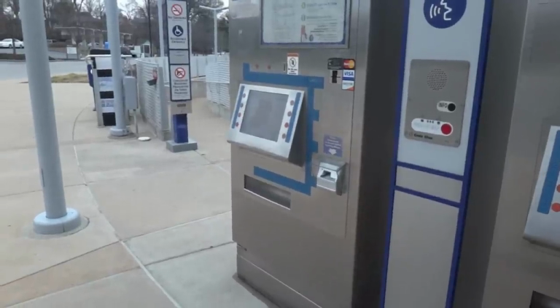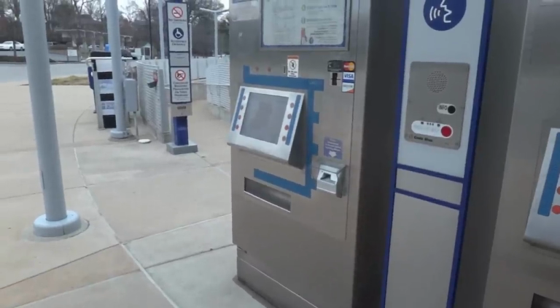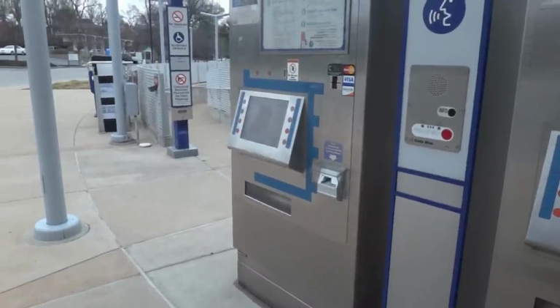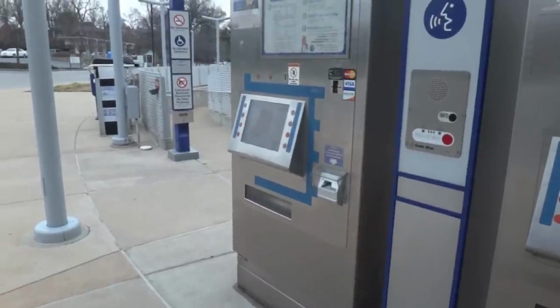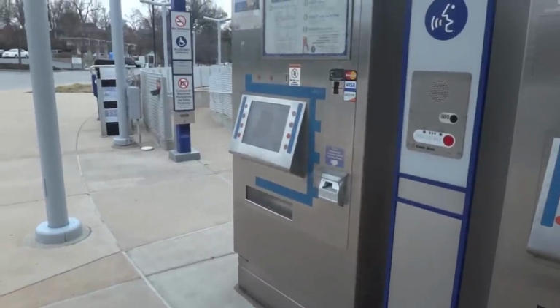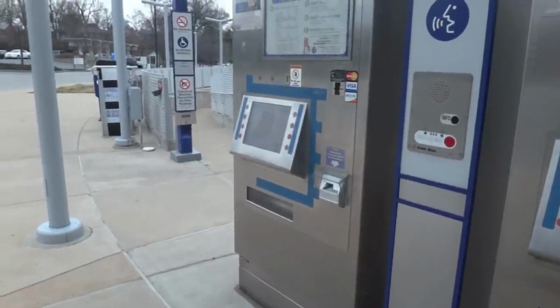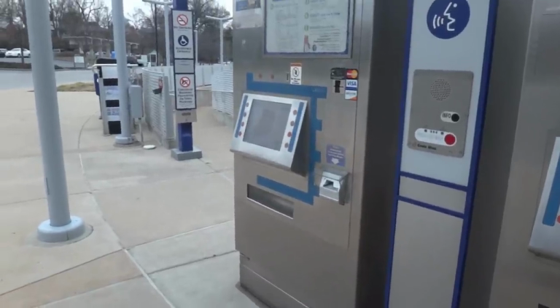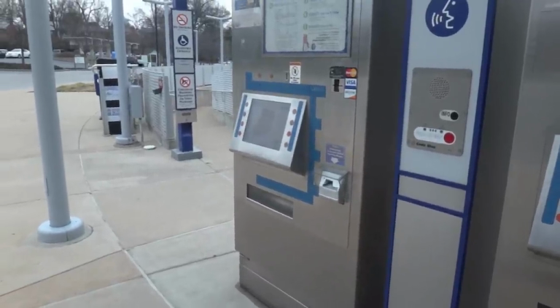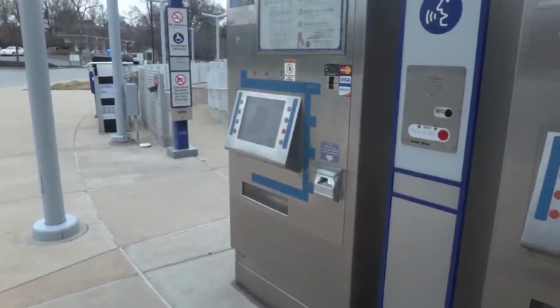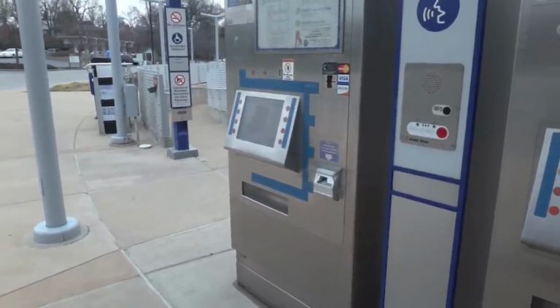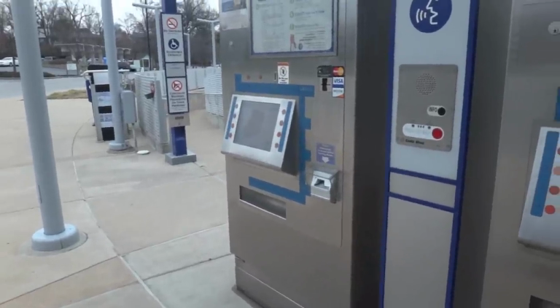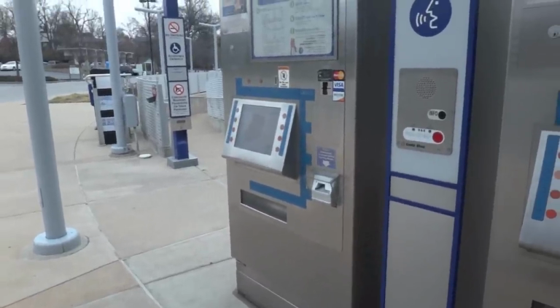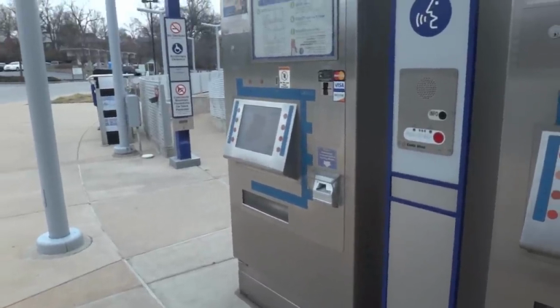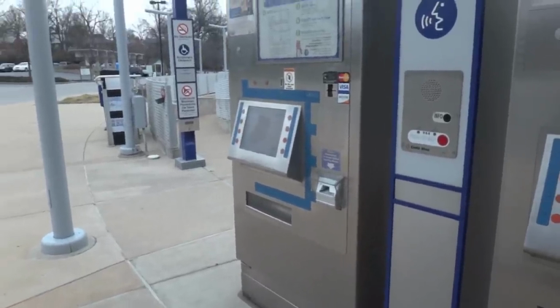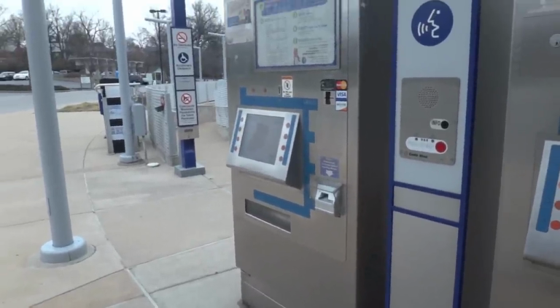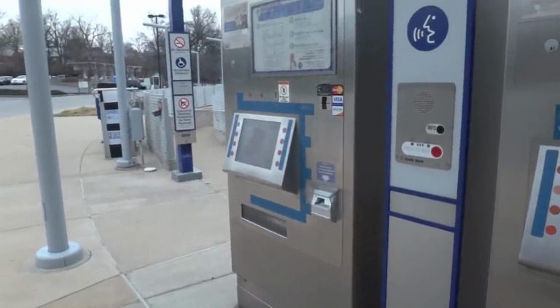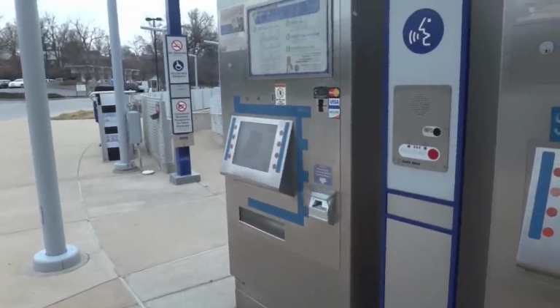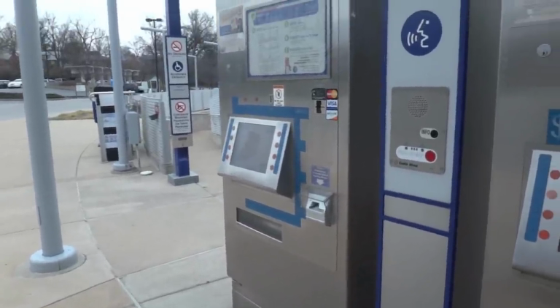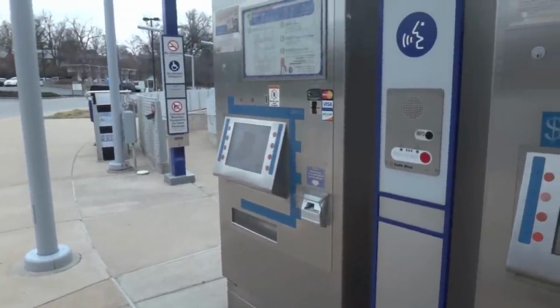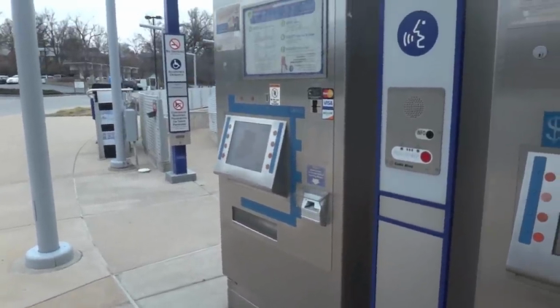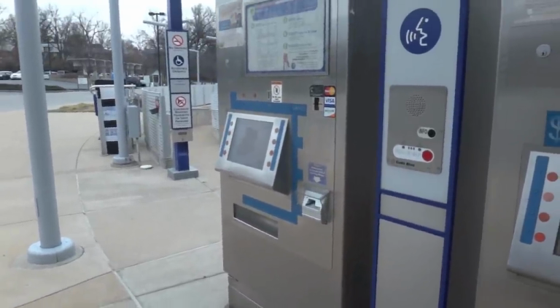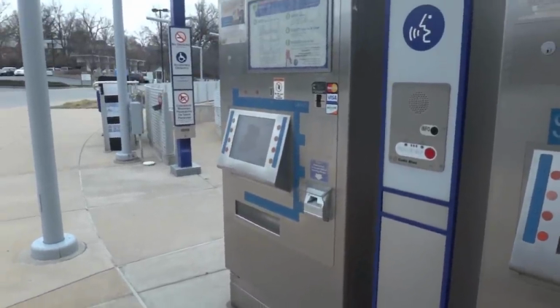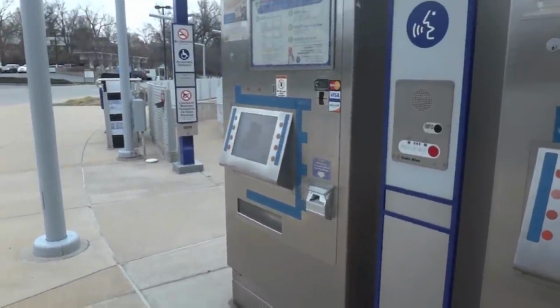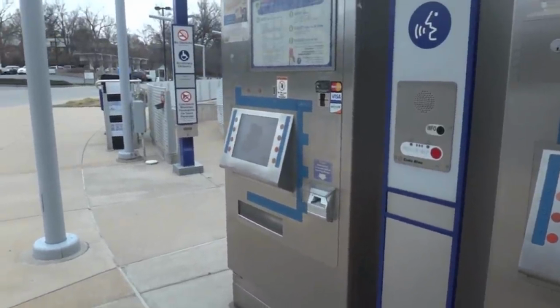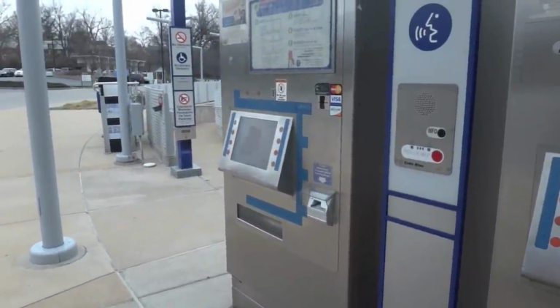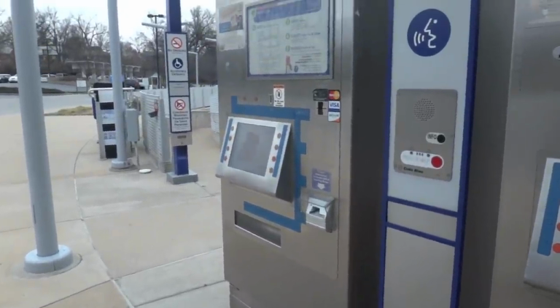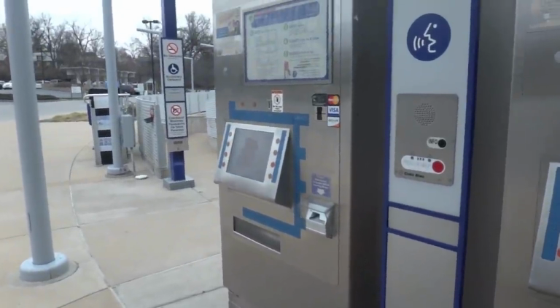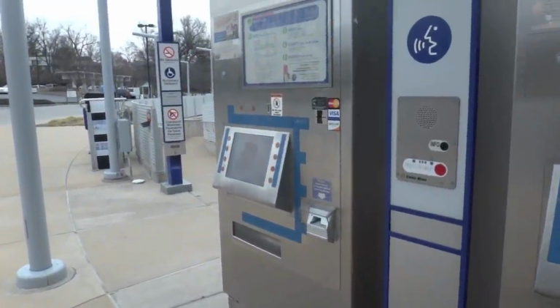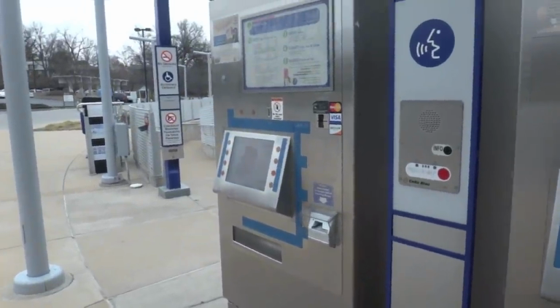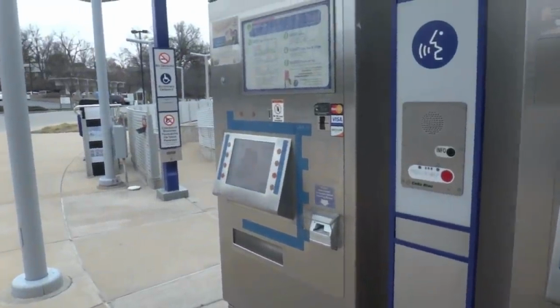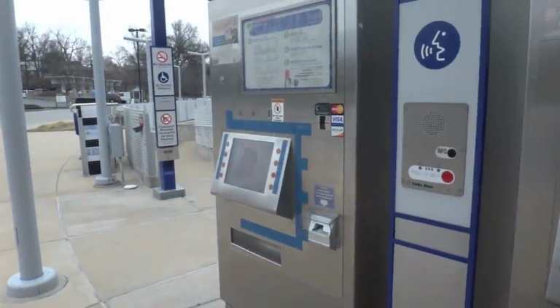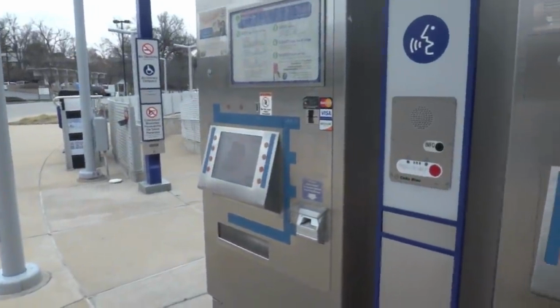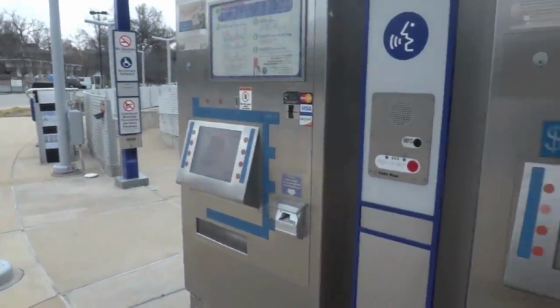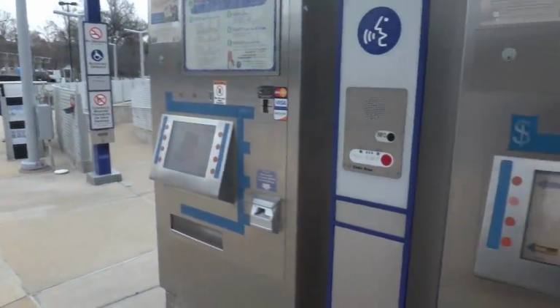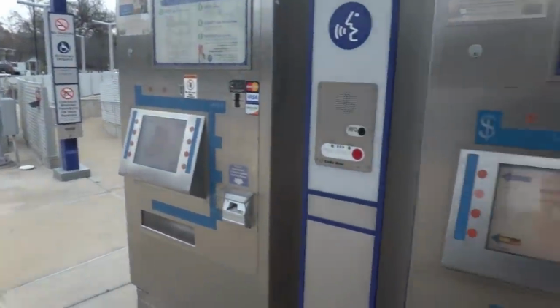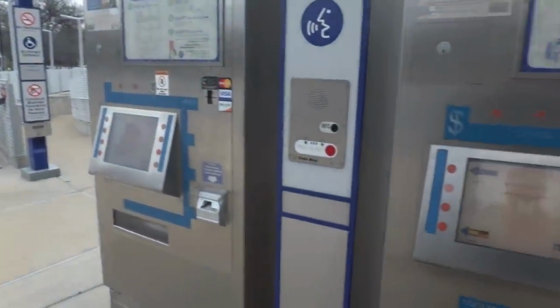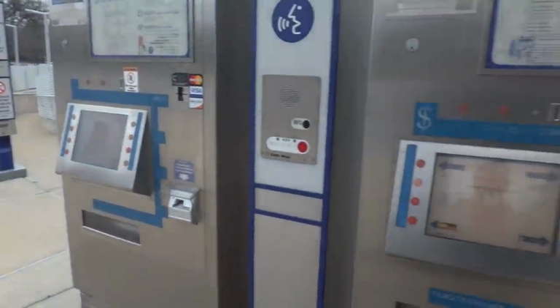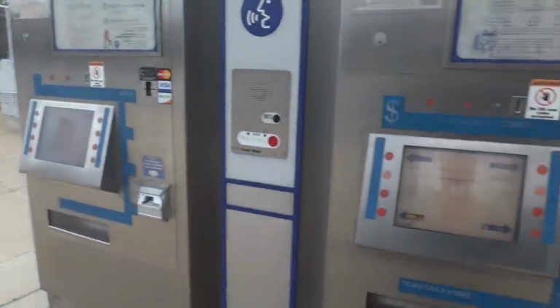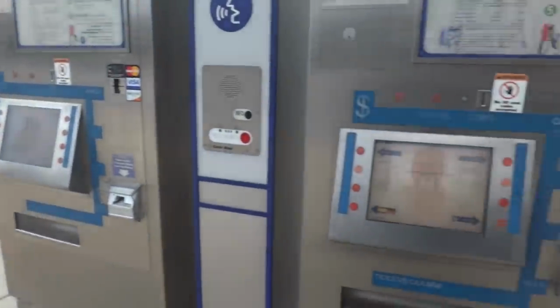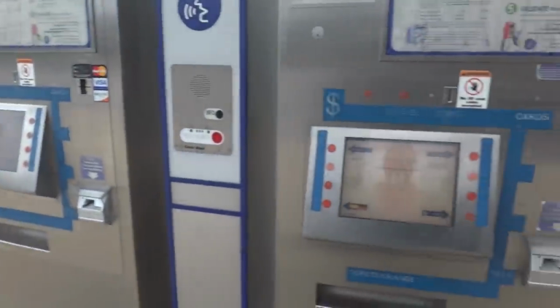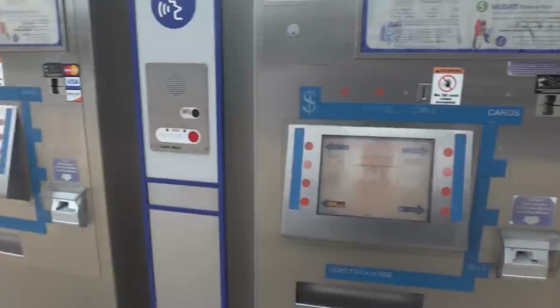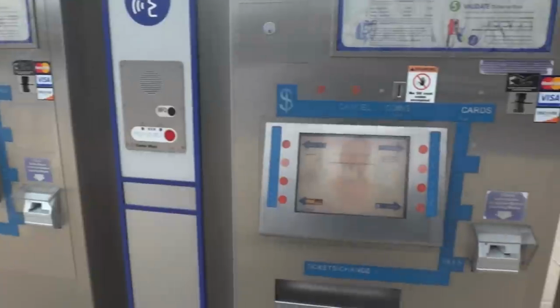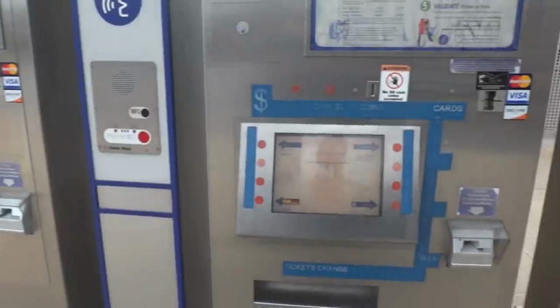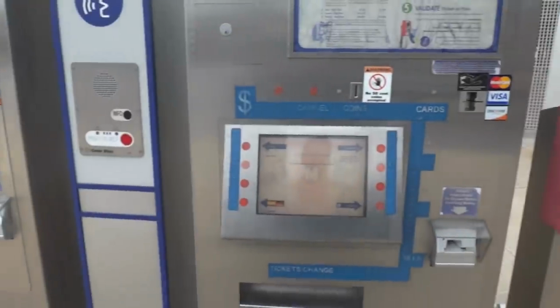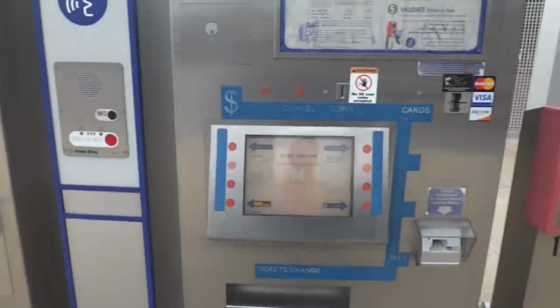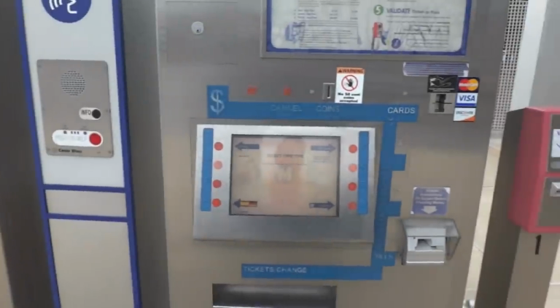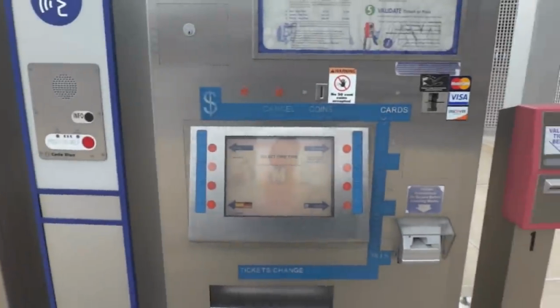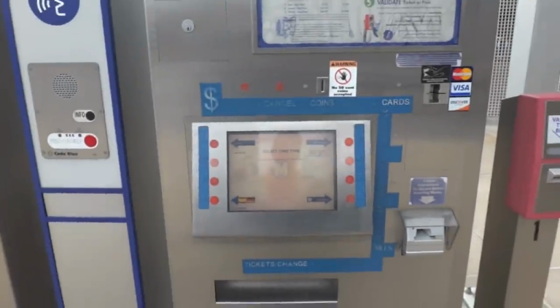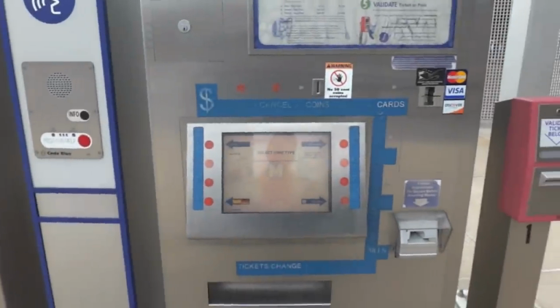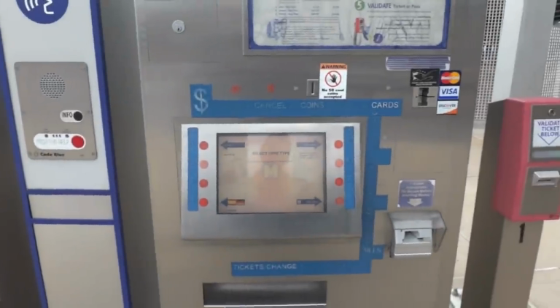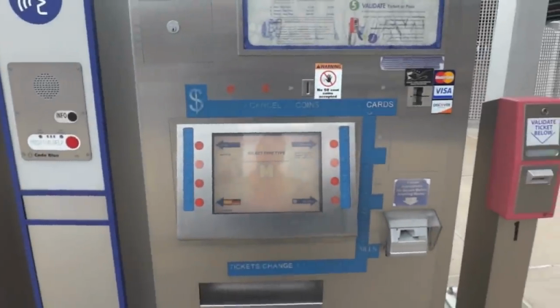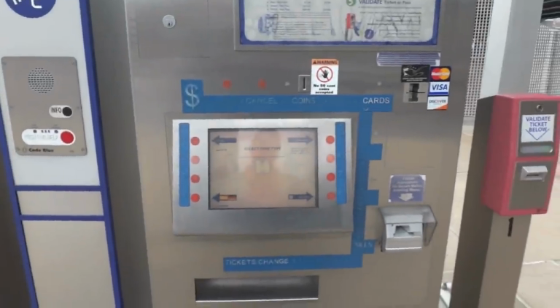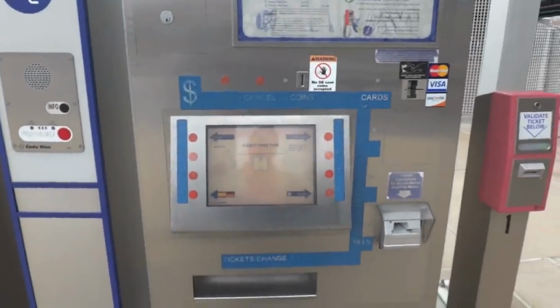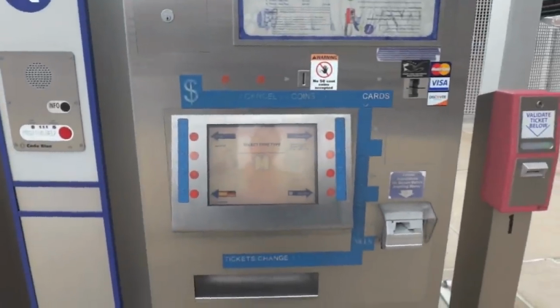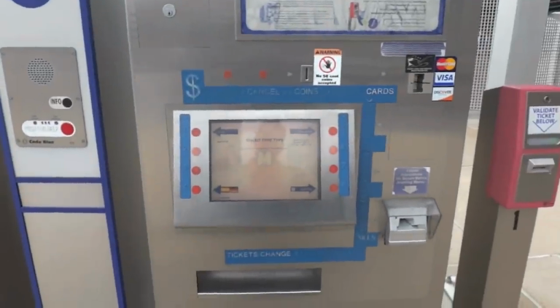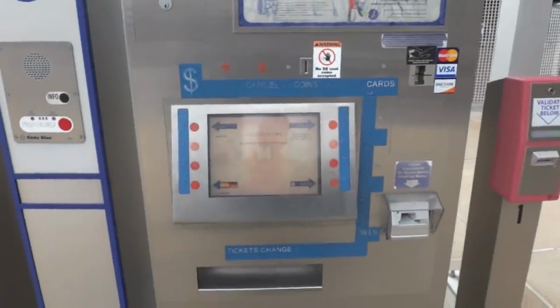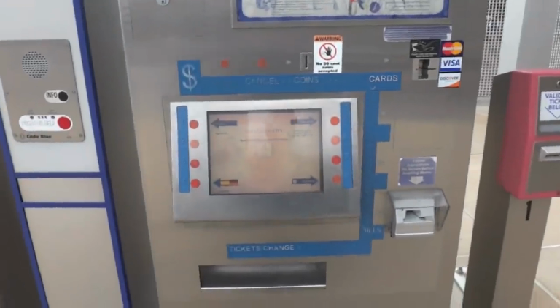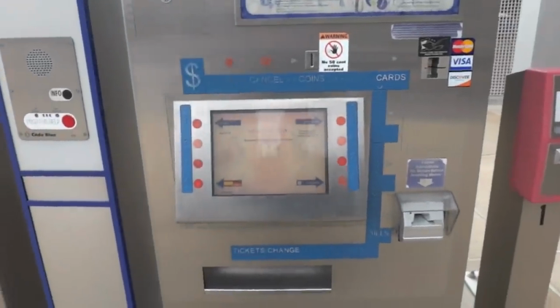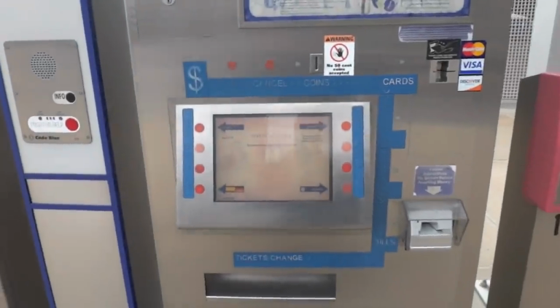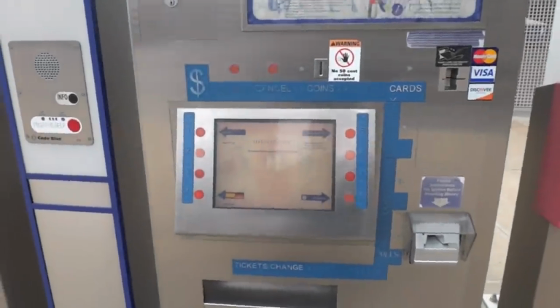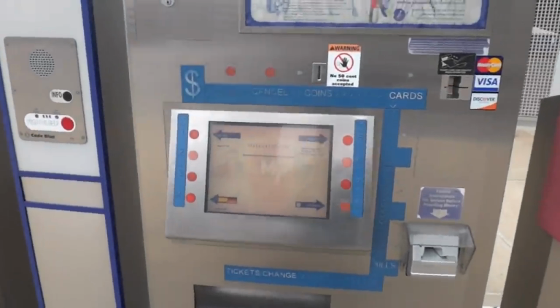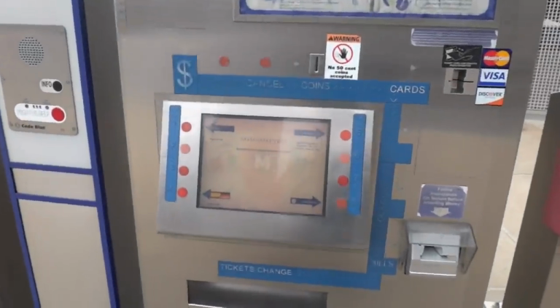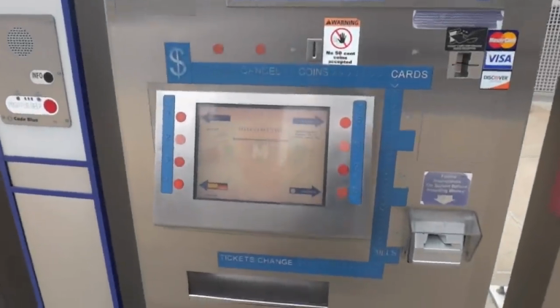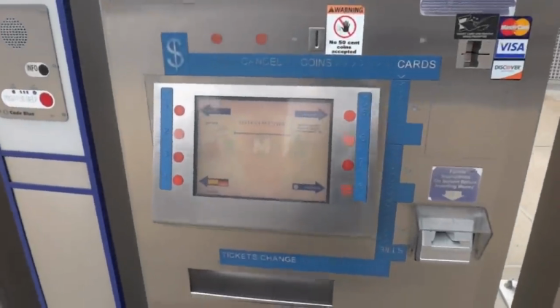Hello everybody, today I'm going to demonstrate how to purchase a fare on the St. Louis Metrolink. This is our light rail system.